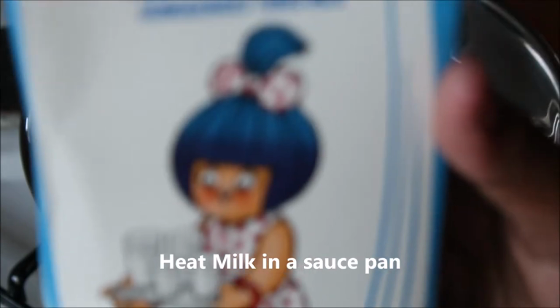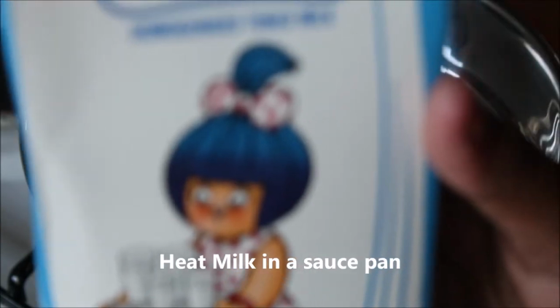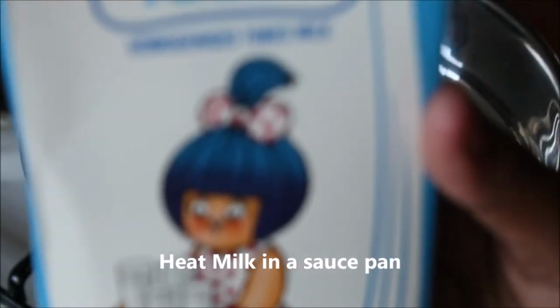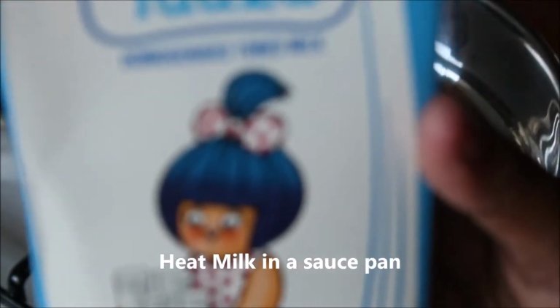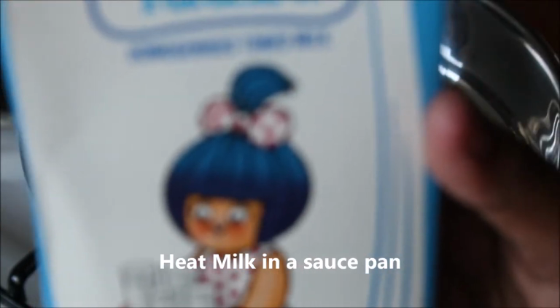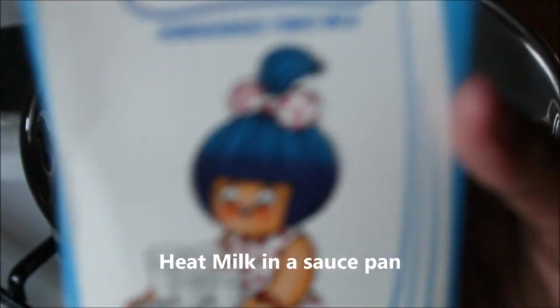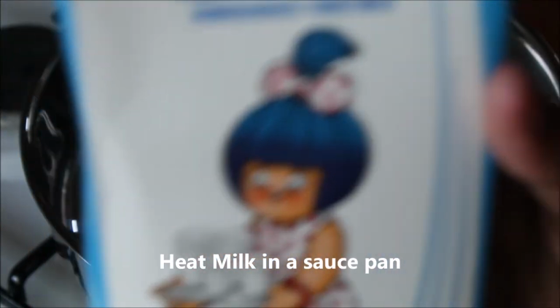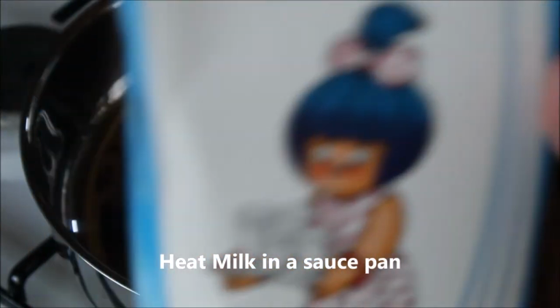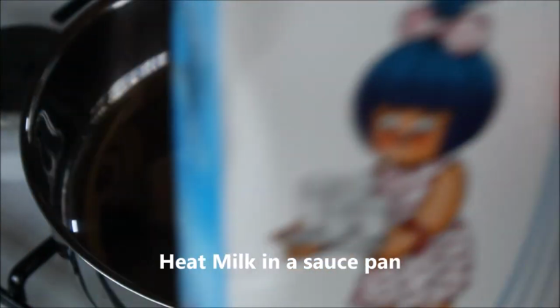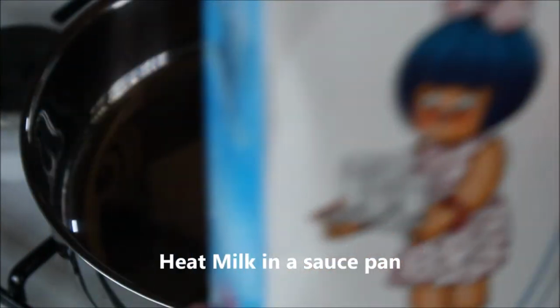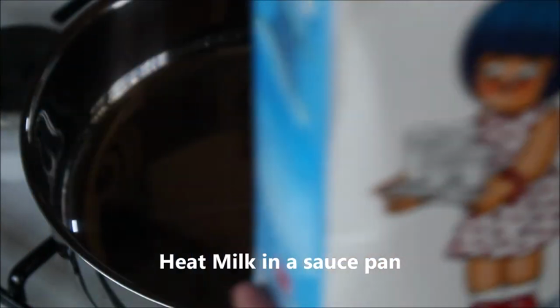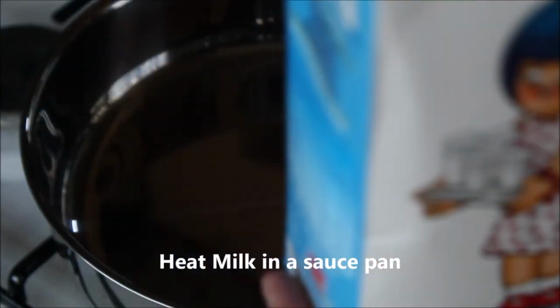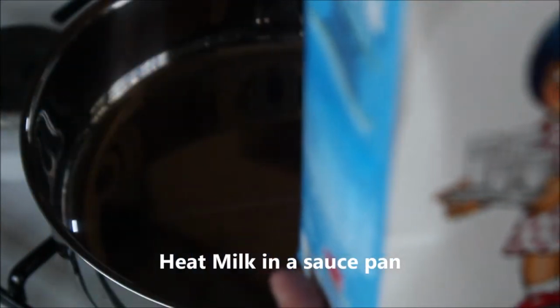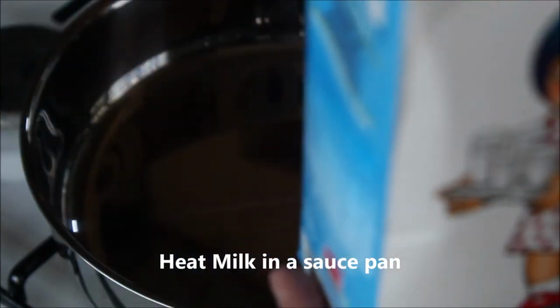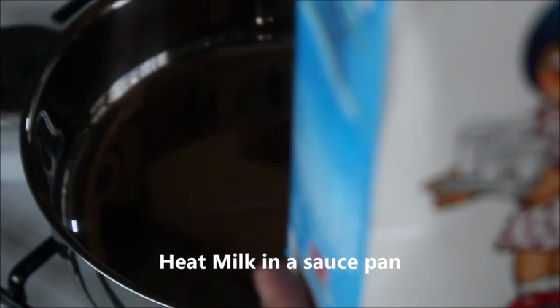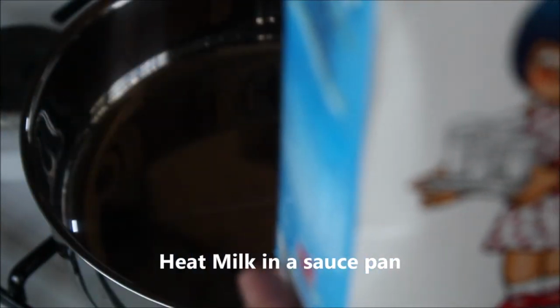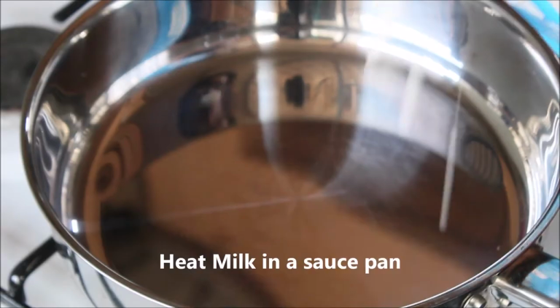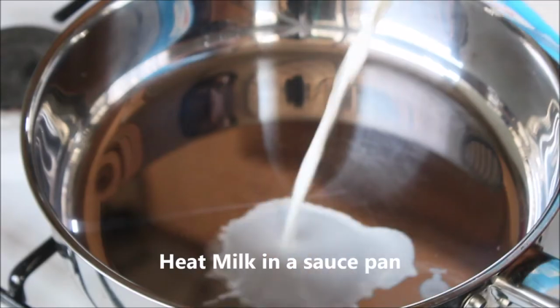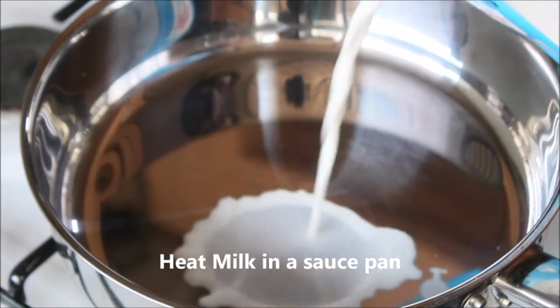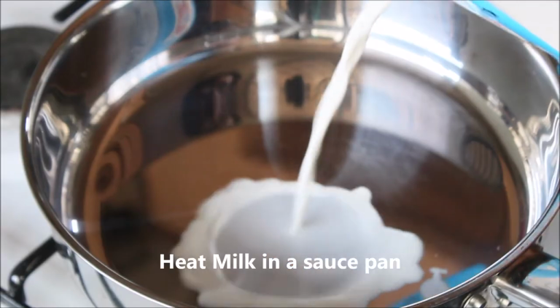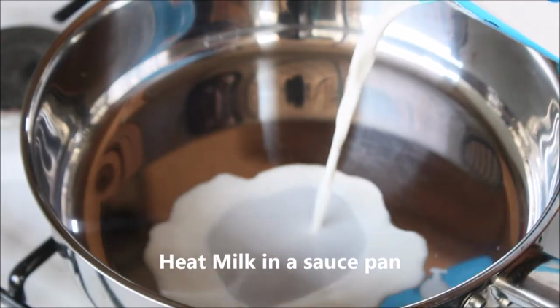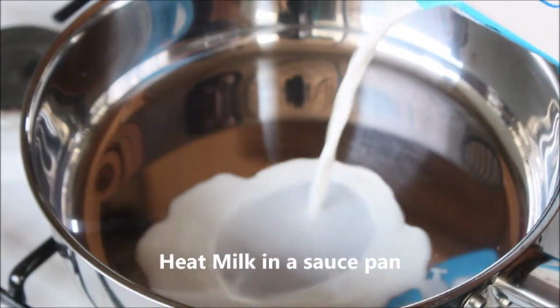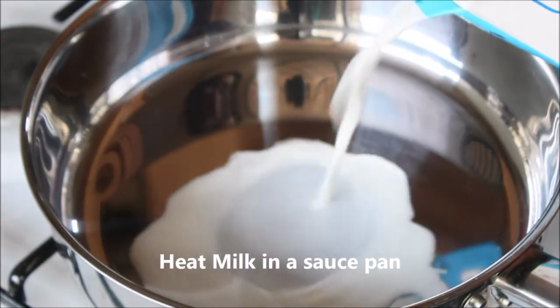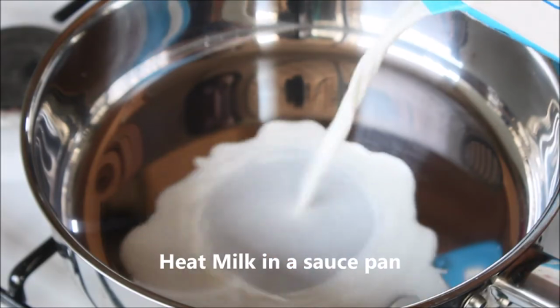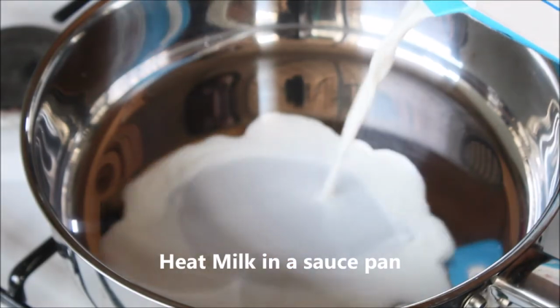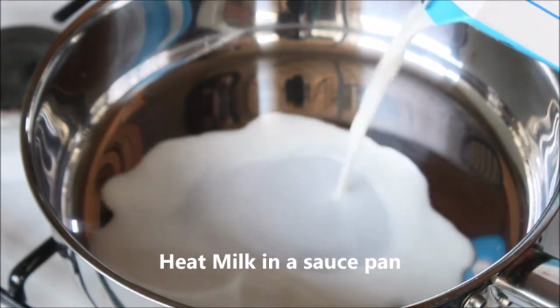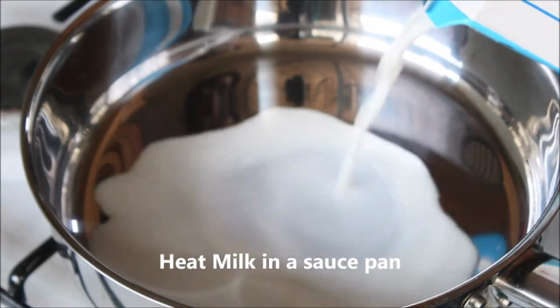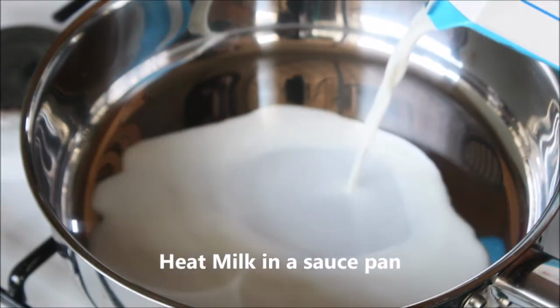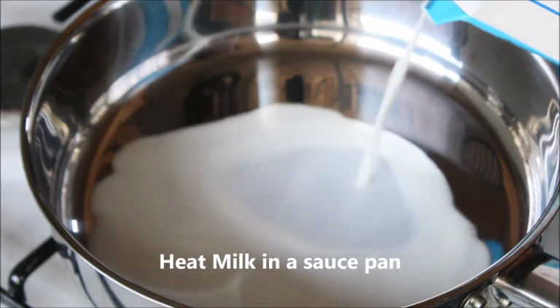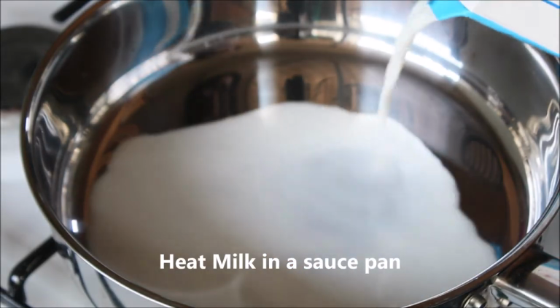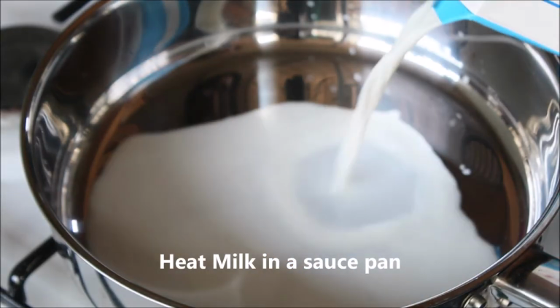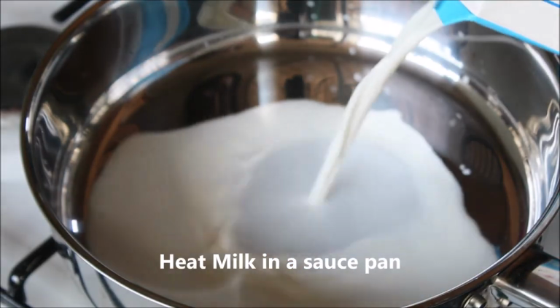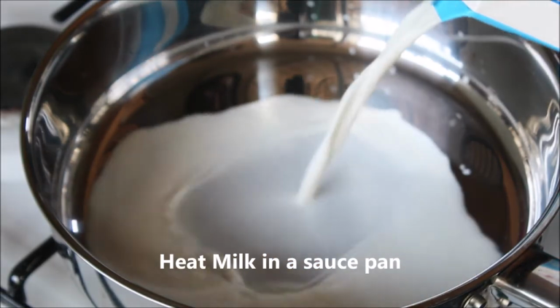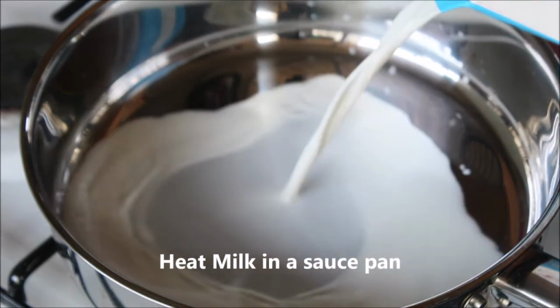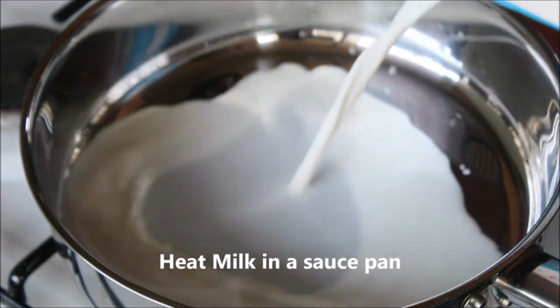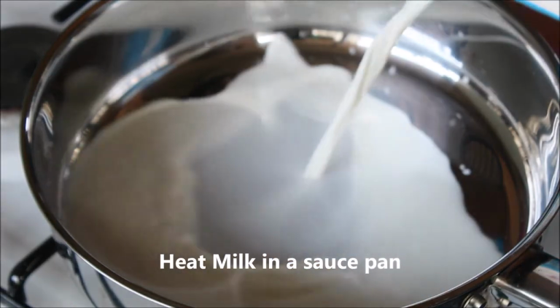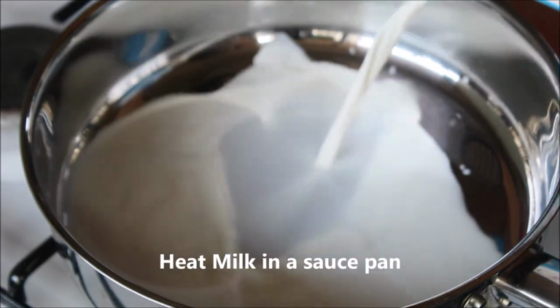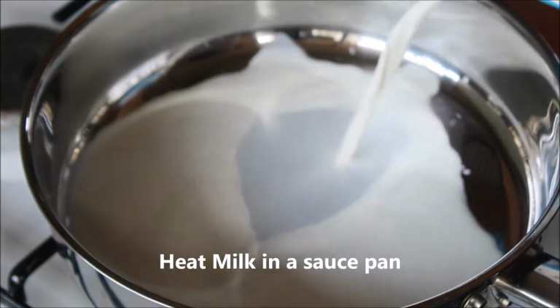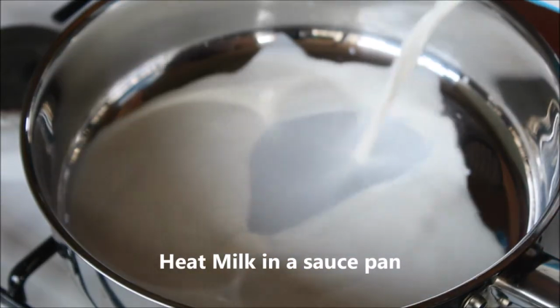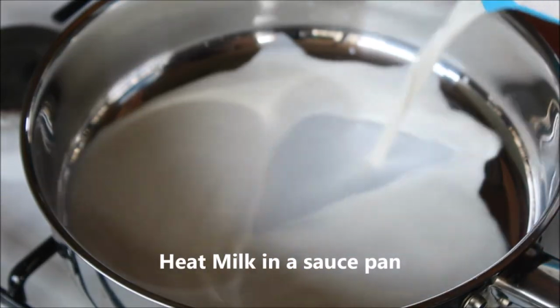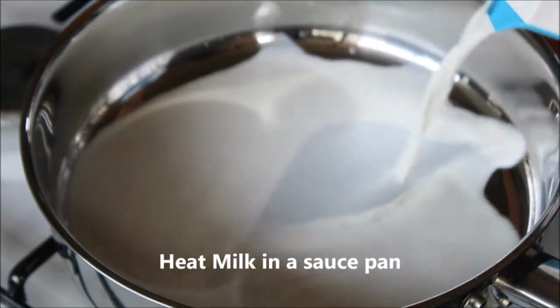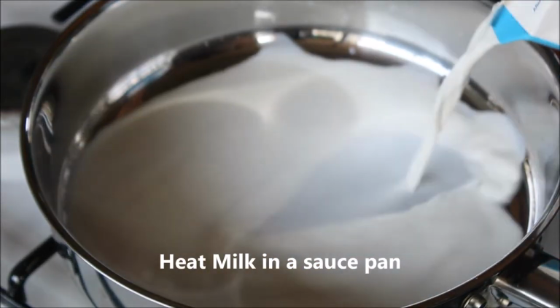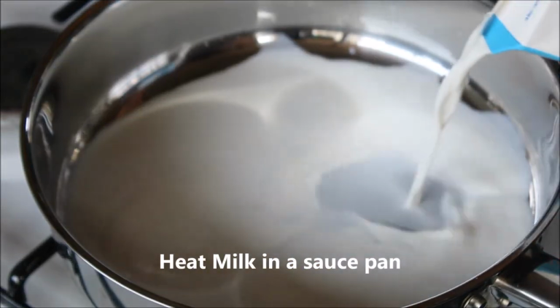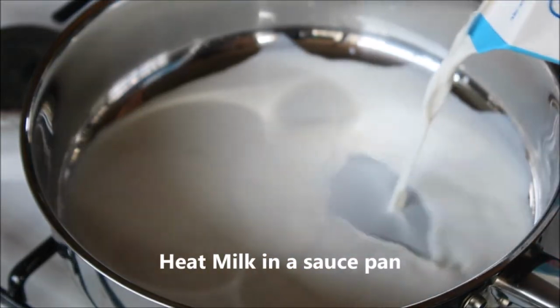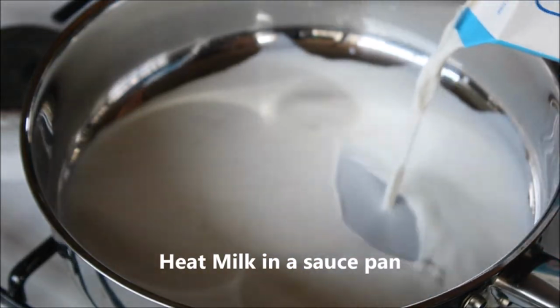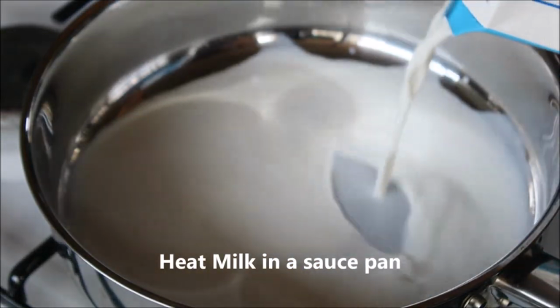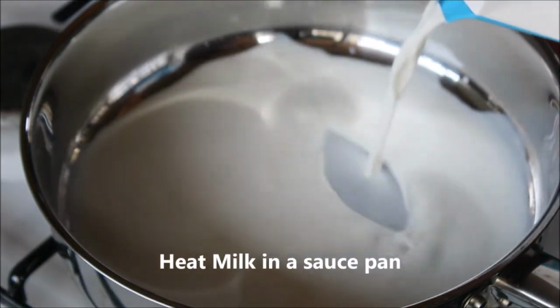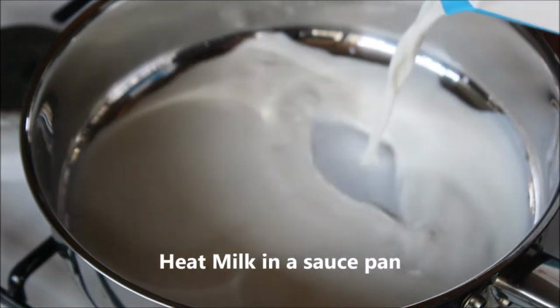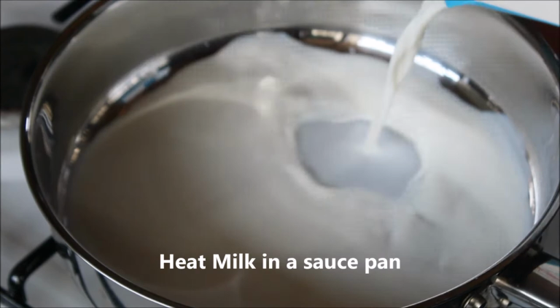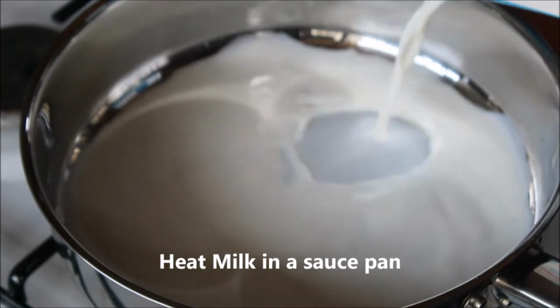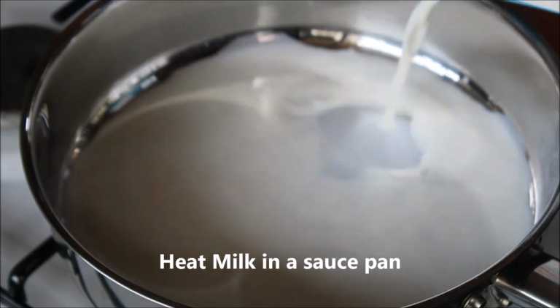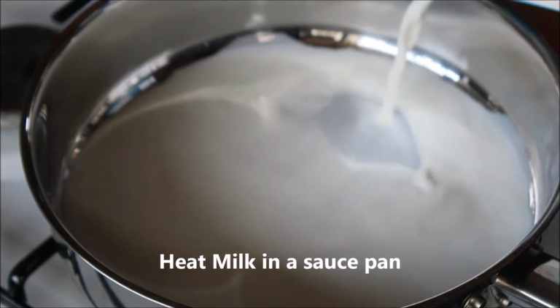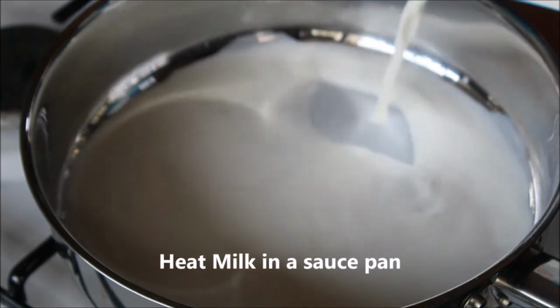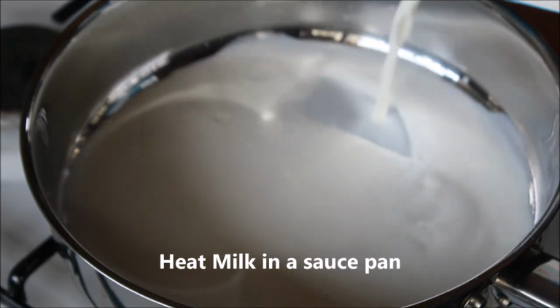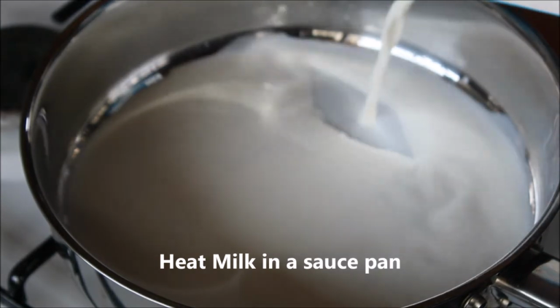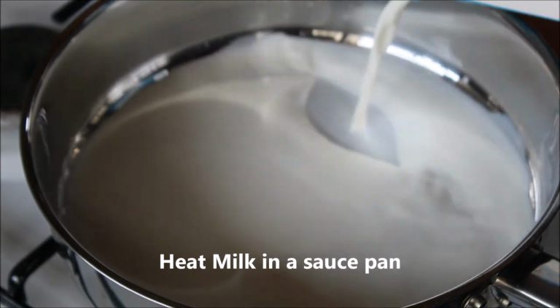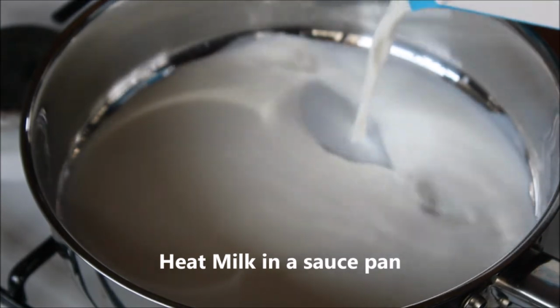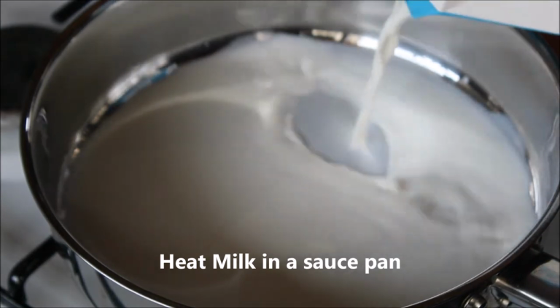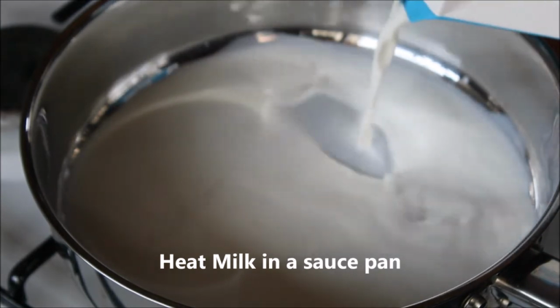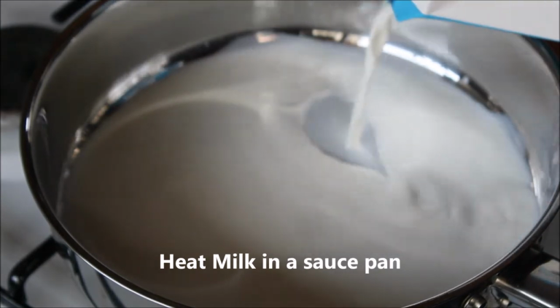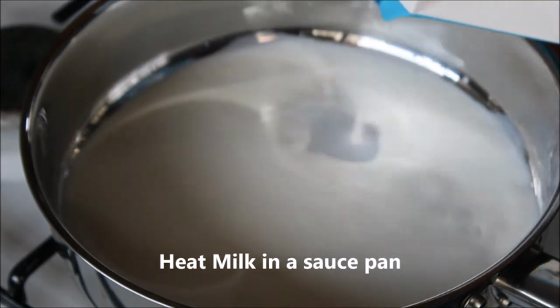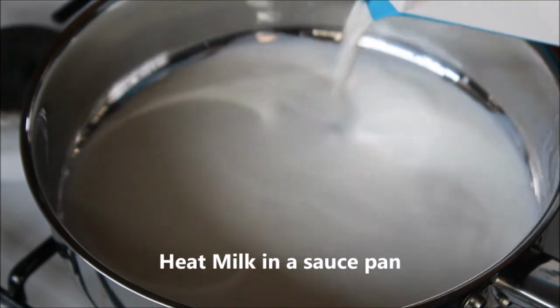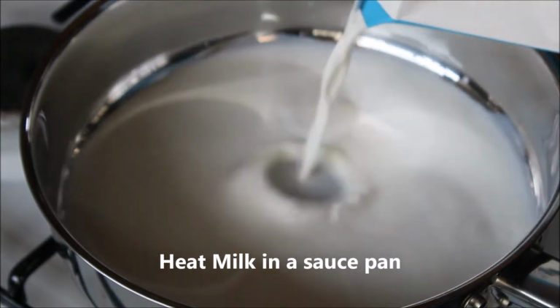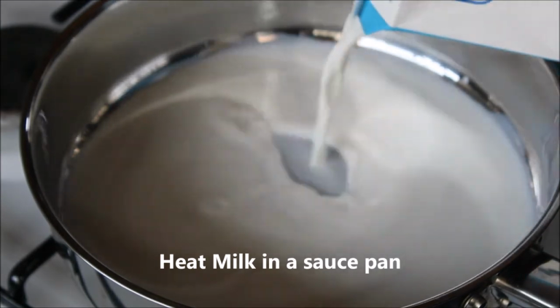To get started with the recipe, heat some milk in a saucepan, add in sugar and cocoa powder, and mix well using a whisk.